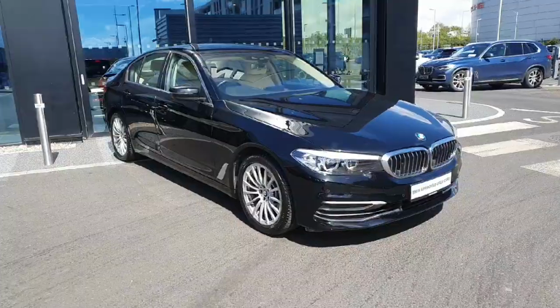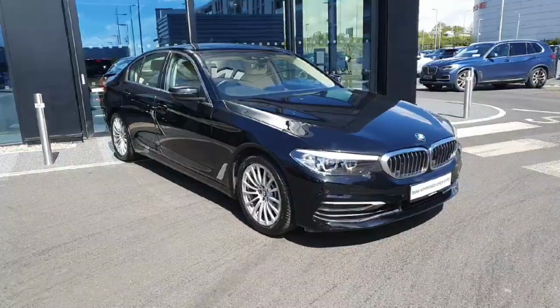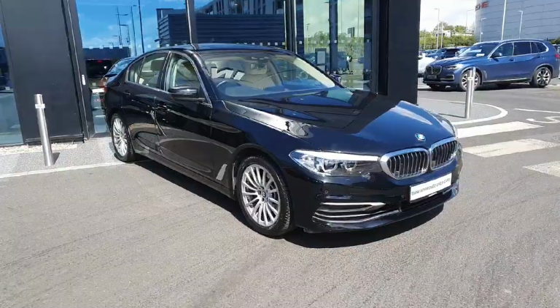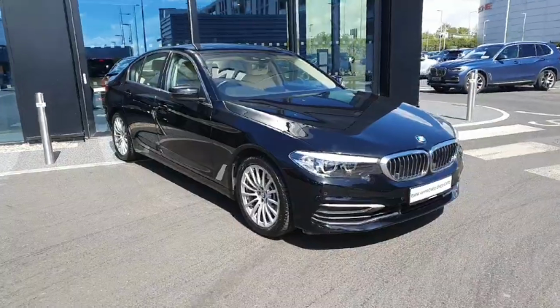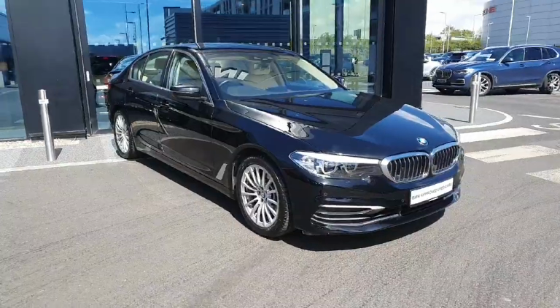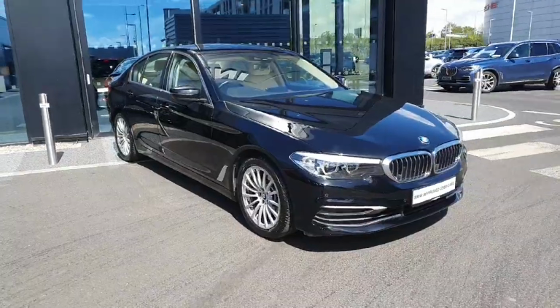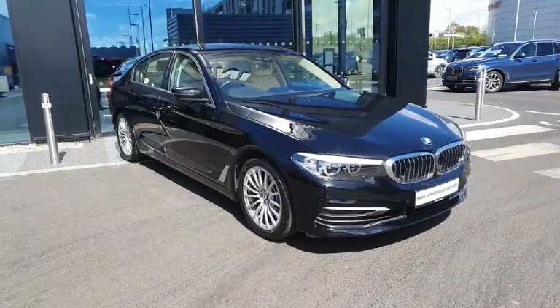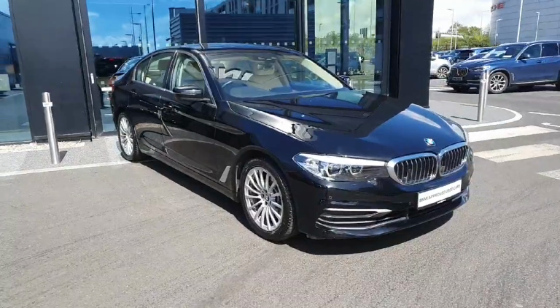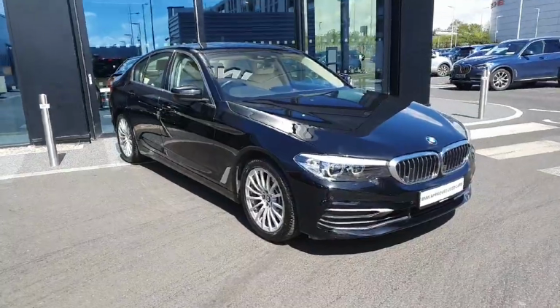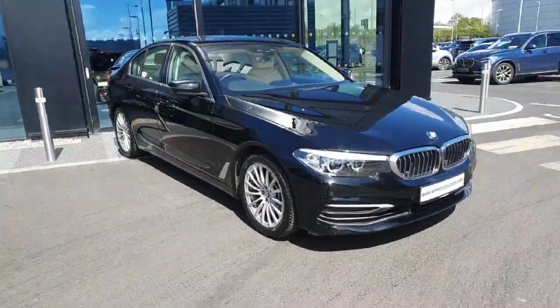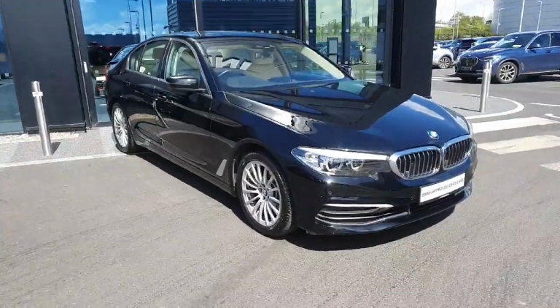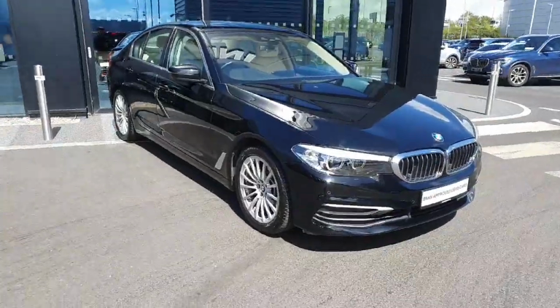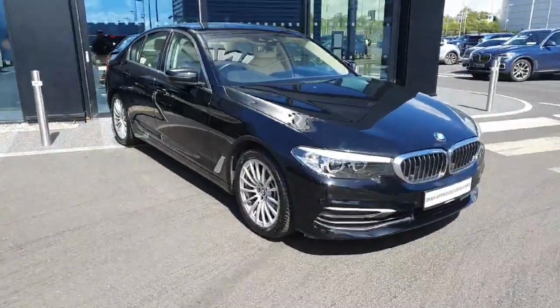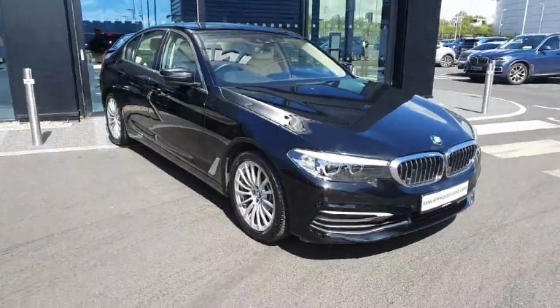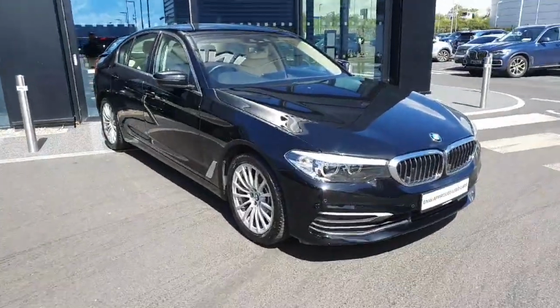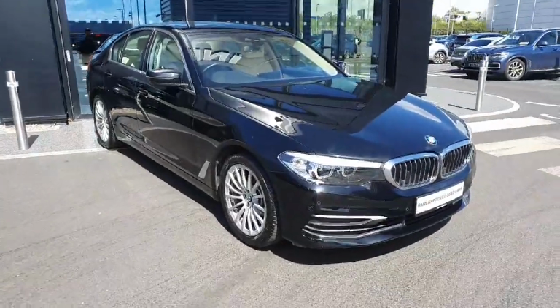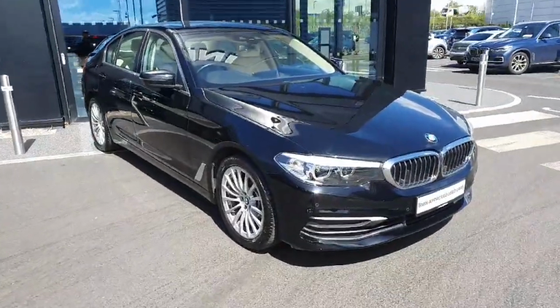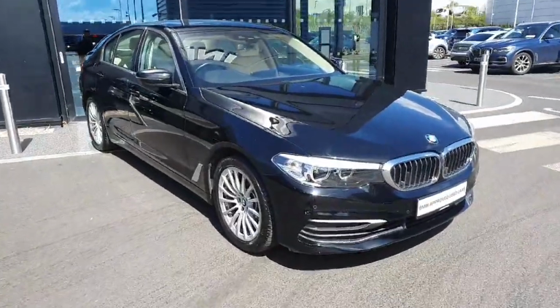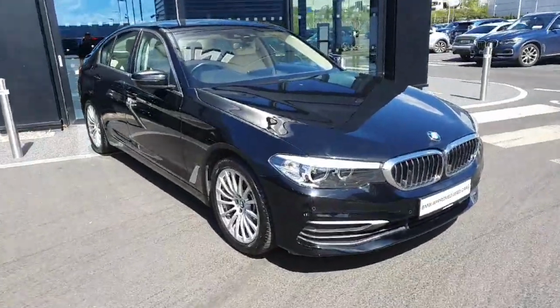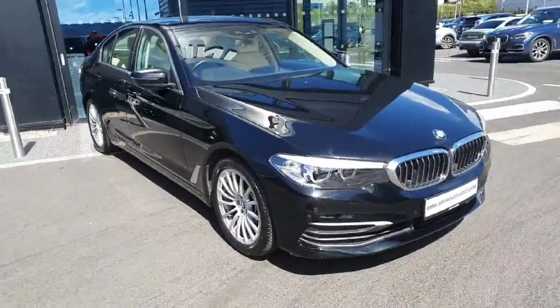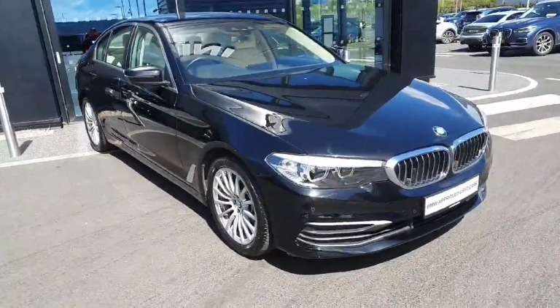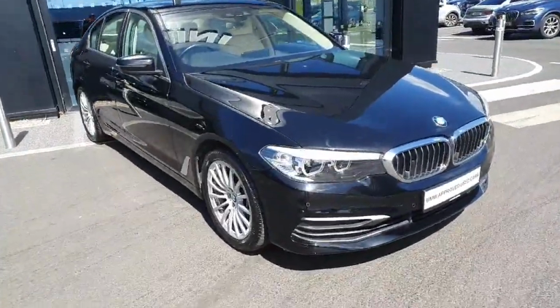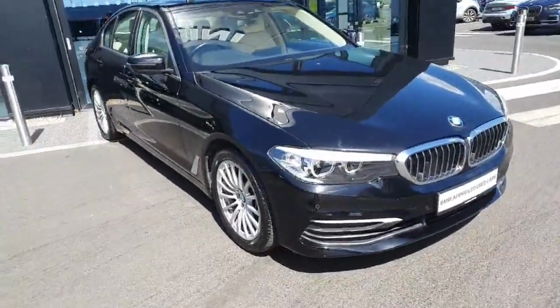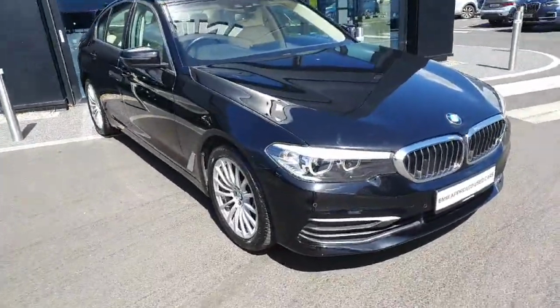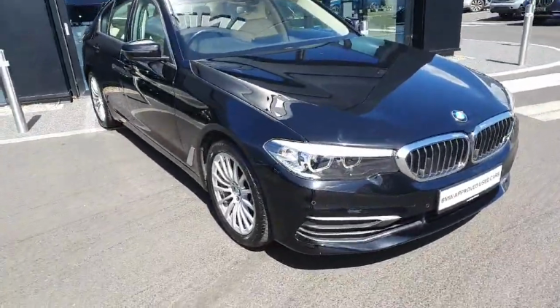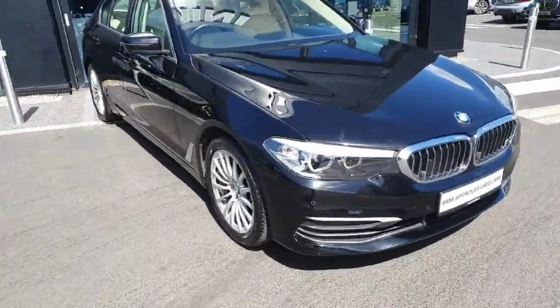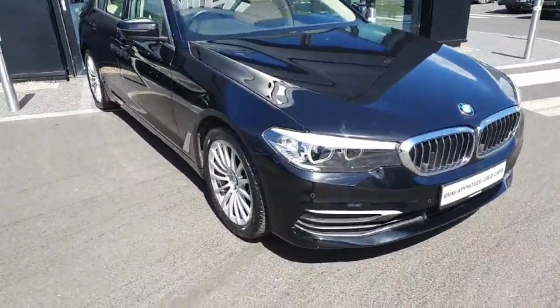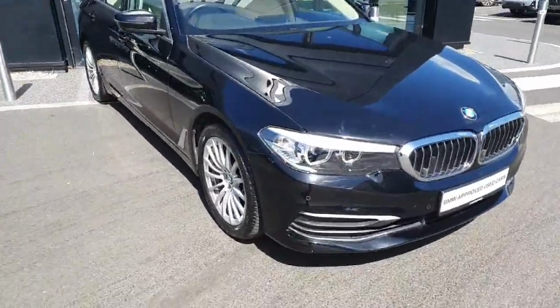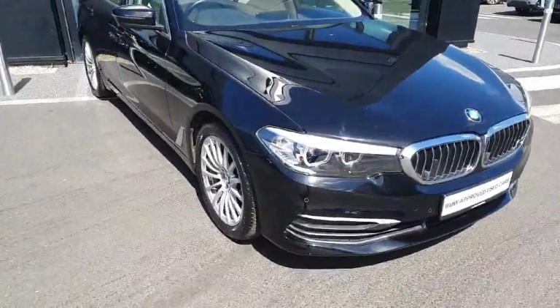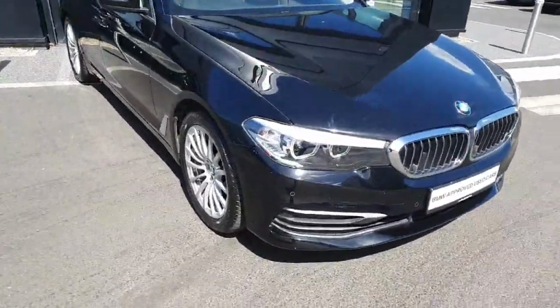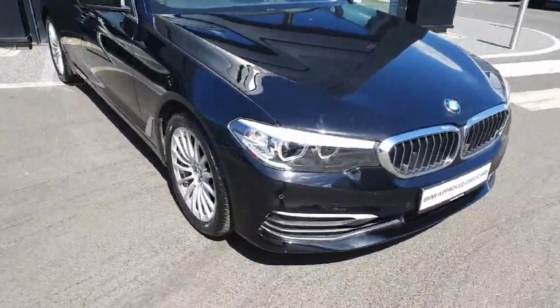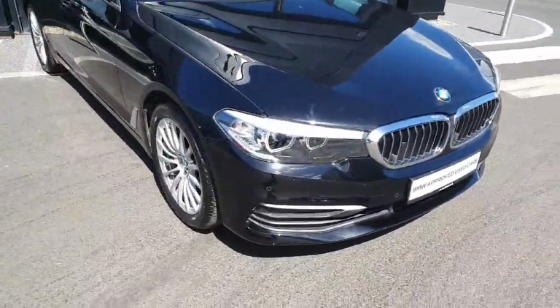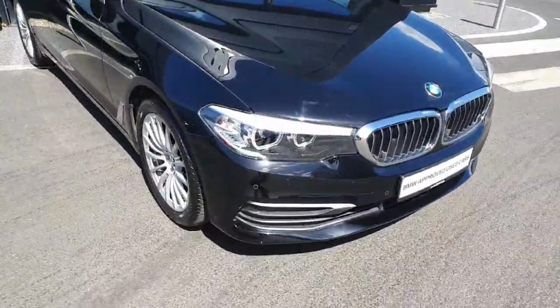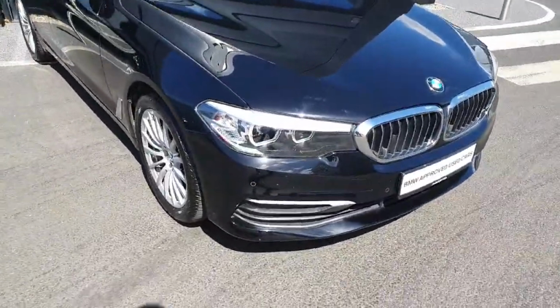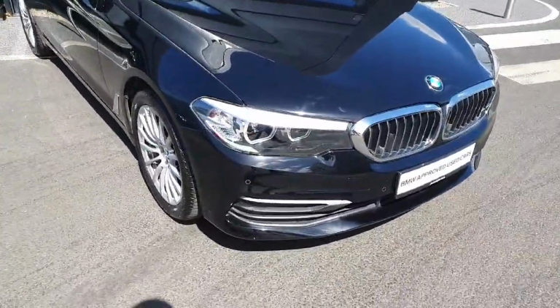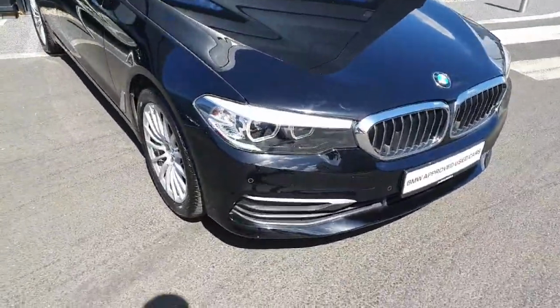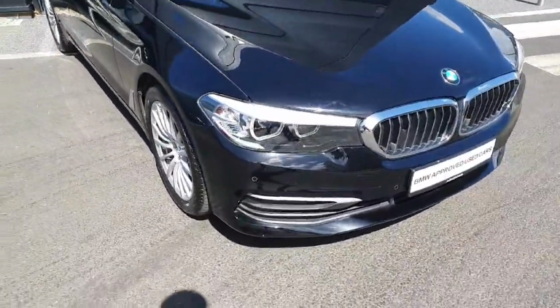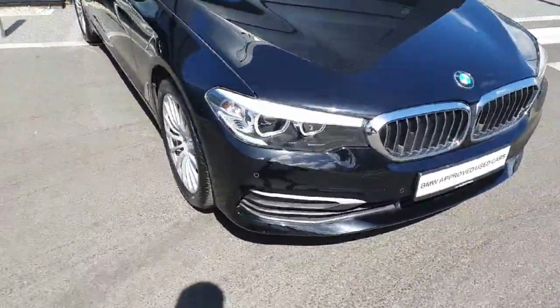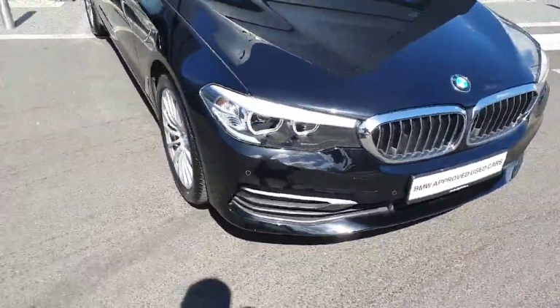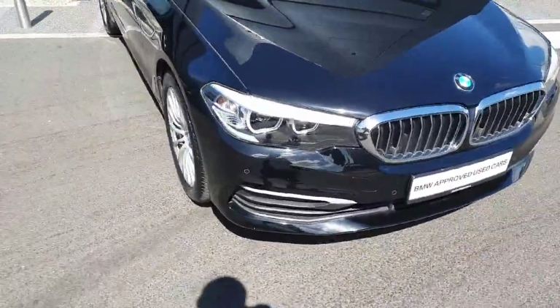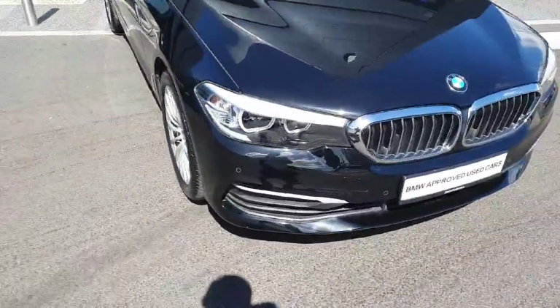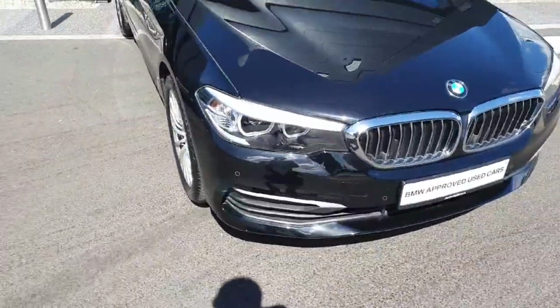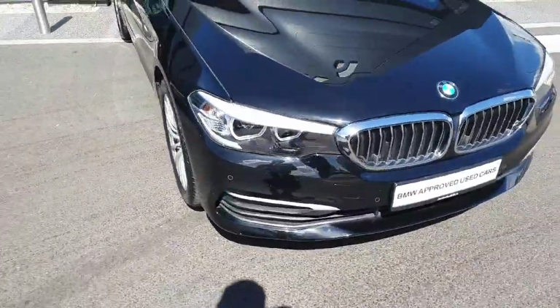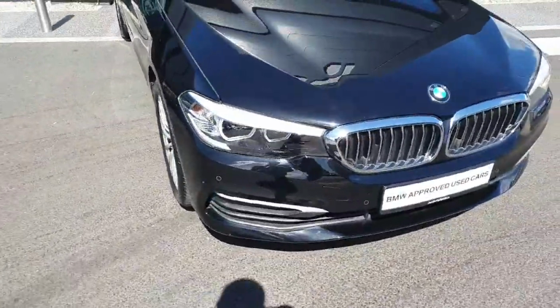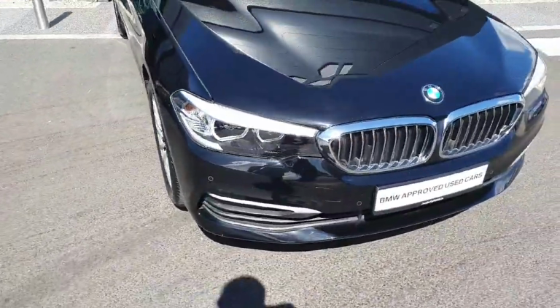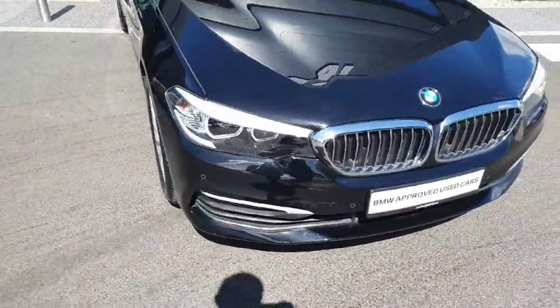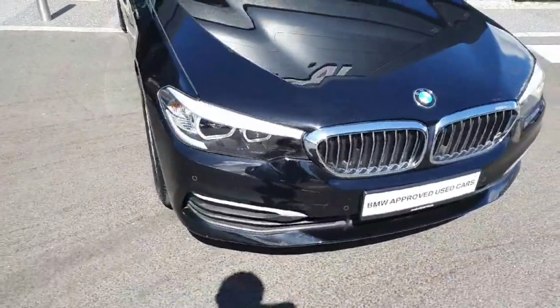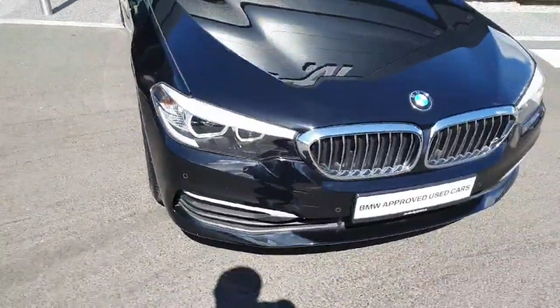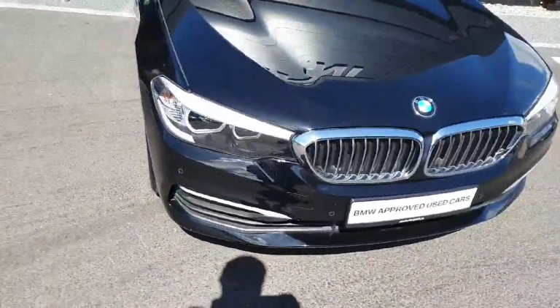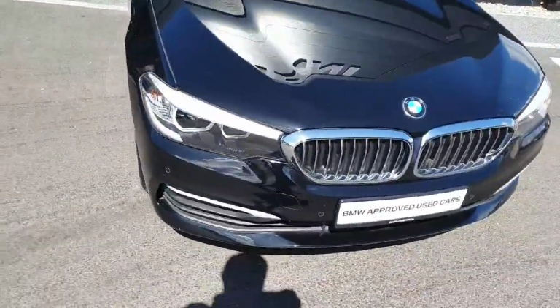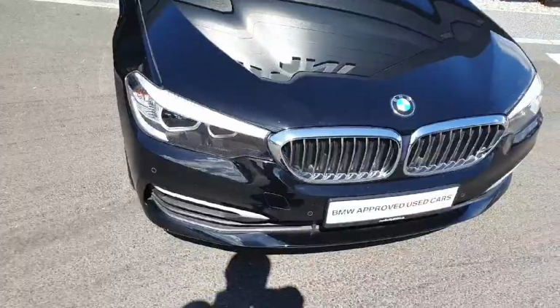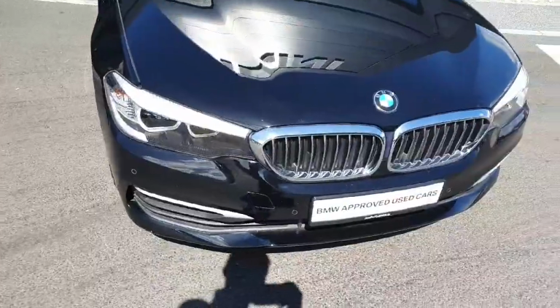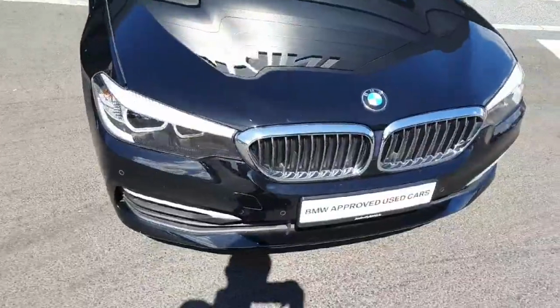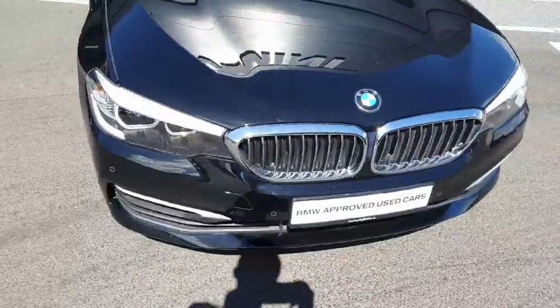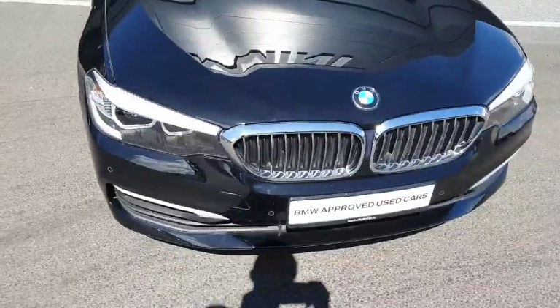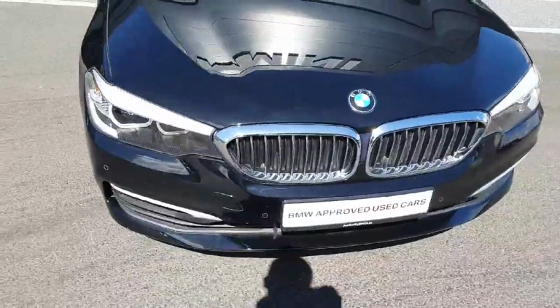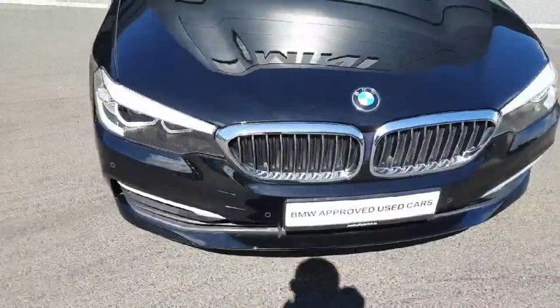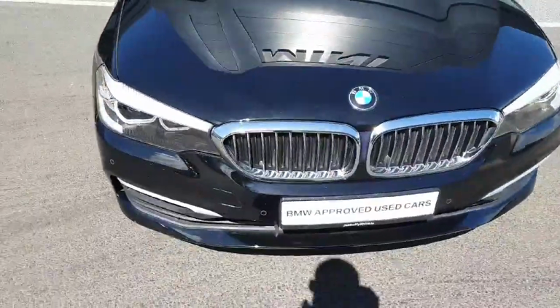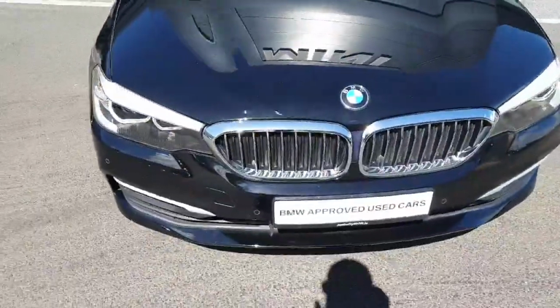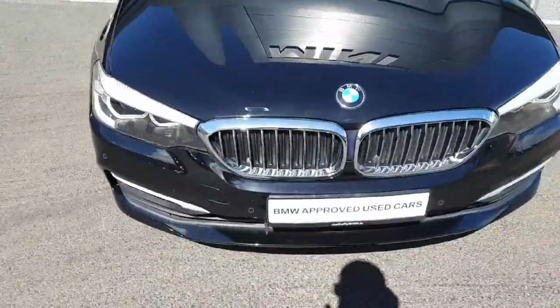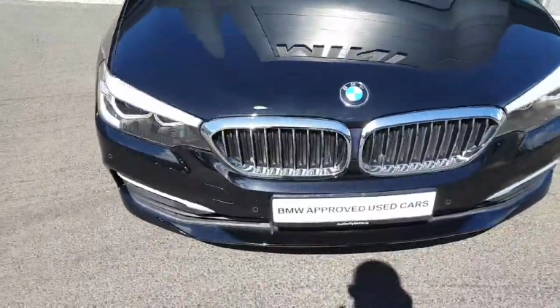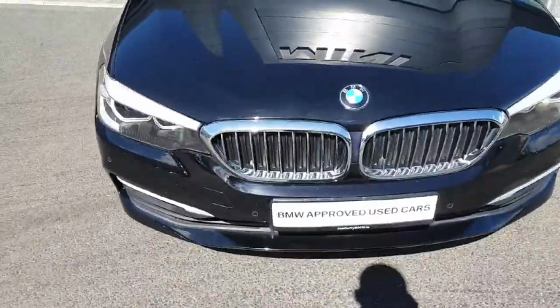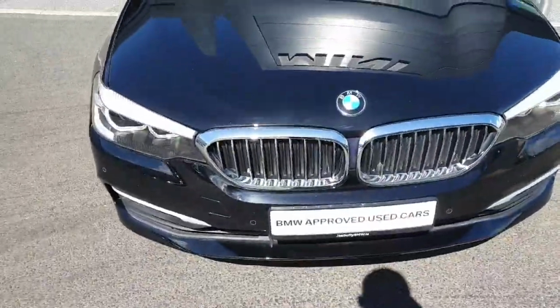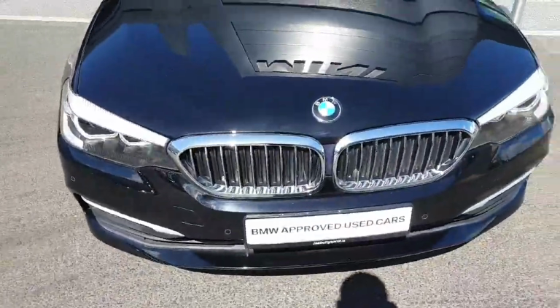Hello and welcome to Joe Duffy BMW. My name is Ryan Brennan and today I'm going to be showing you this 520 diesel that we have in stock.